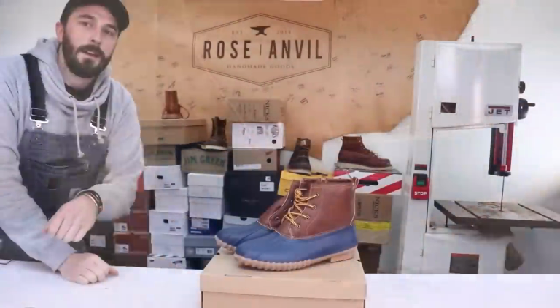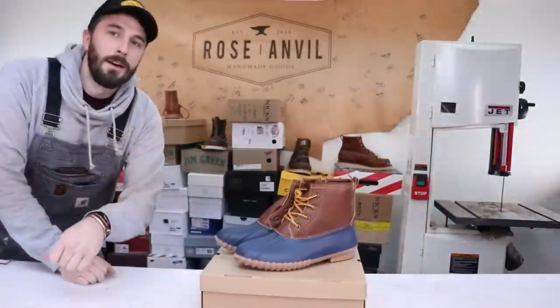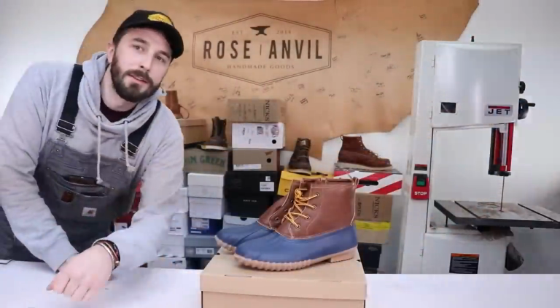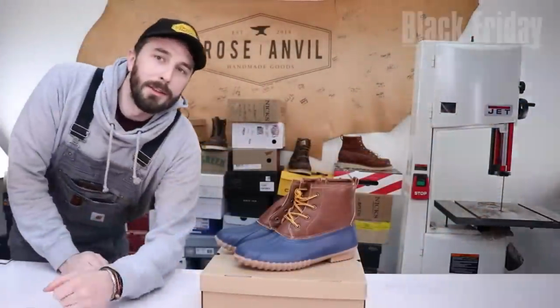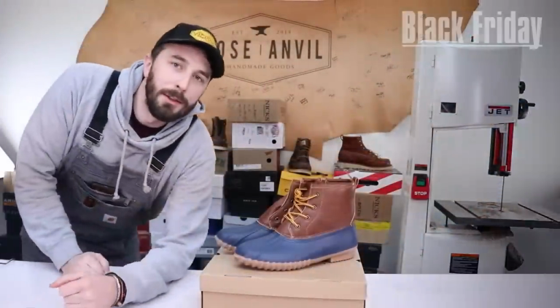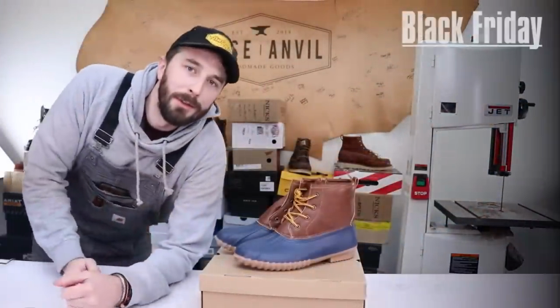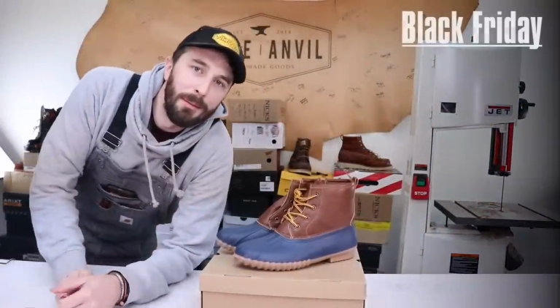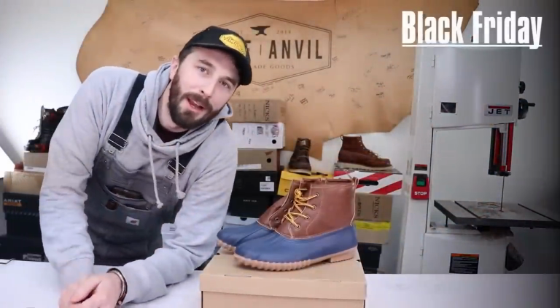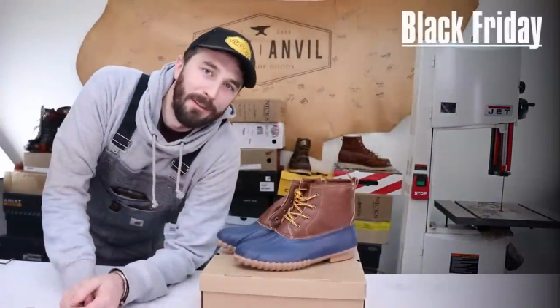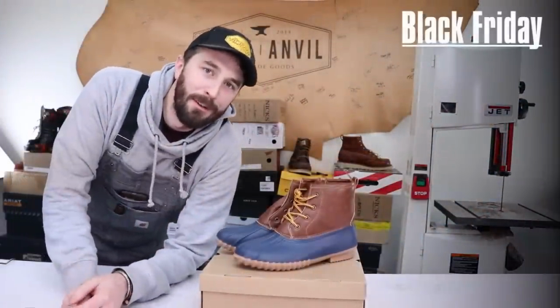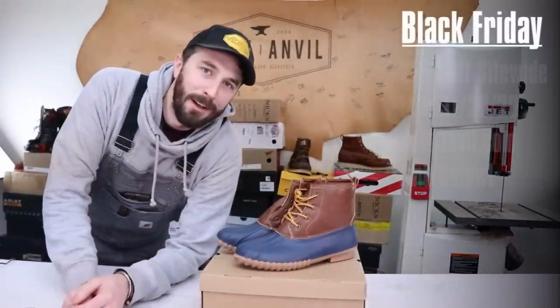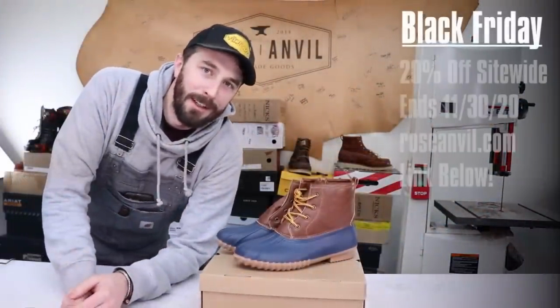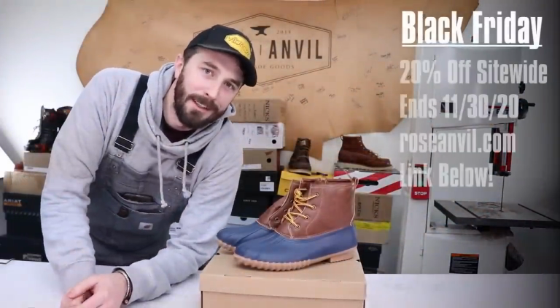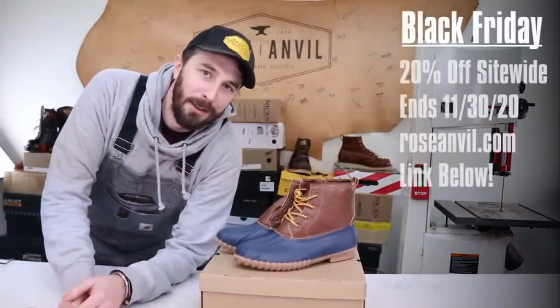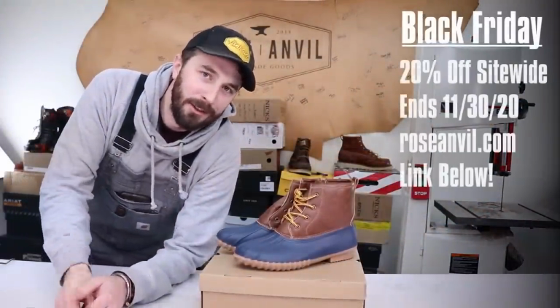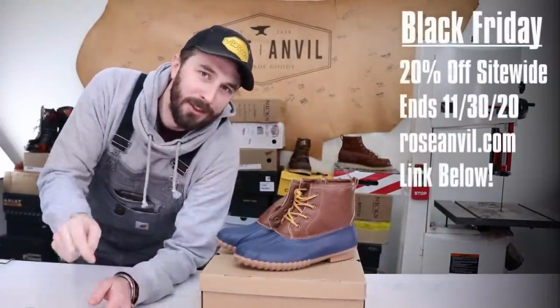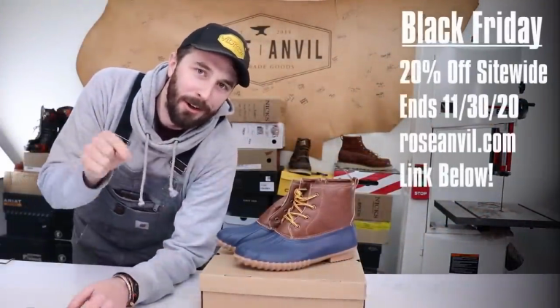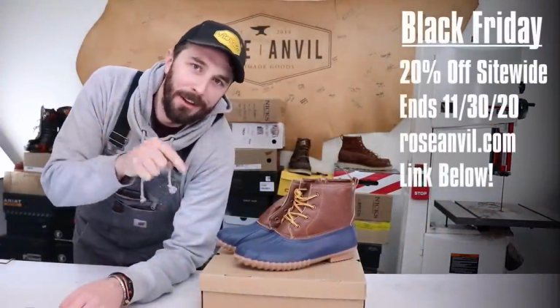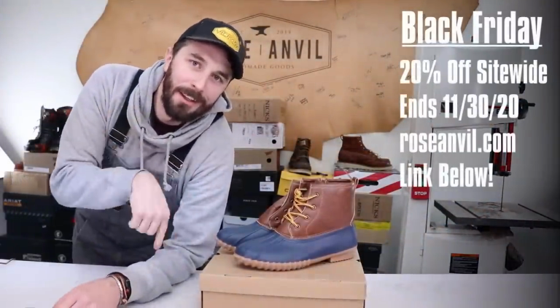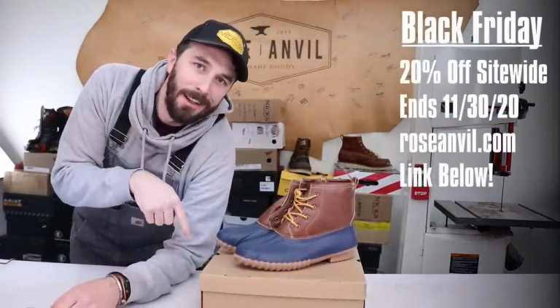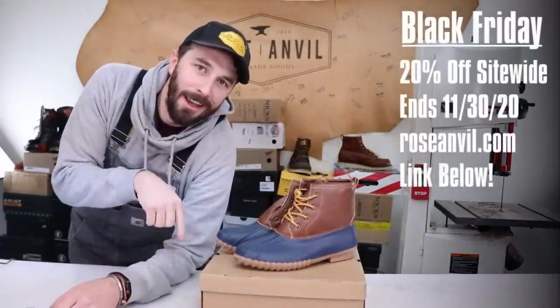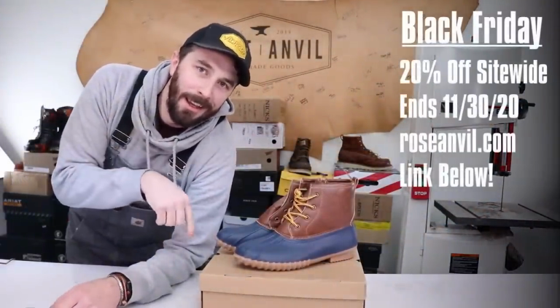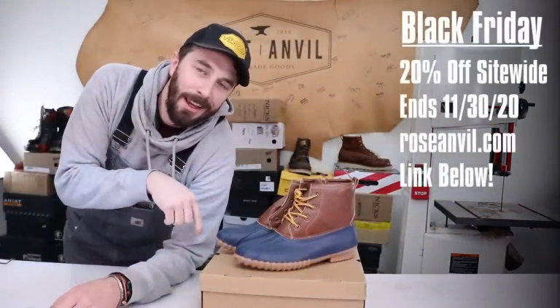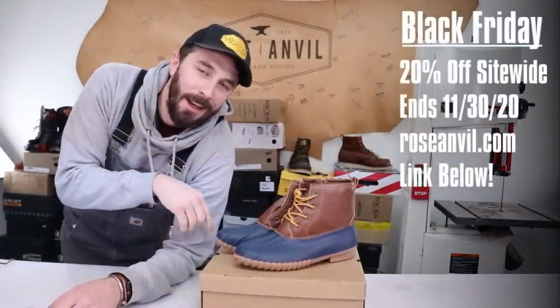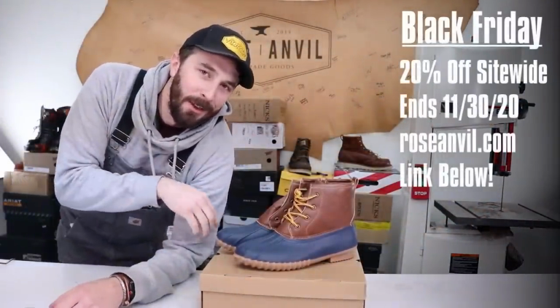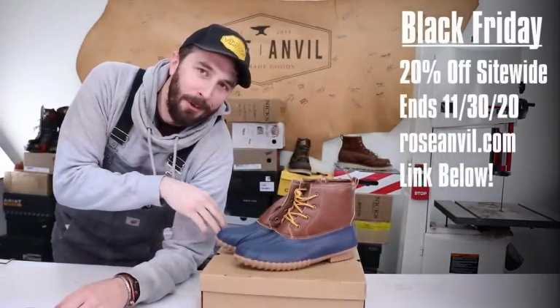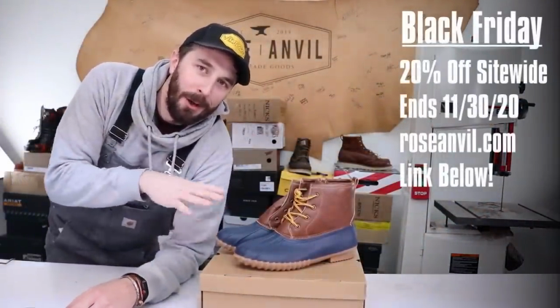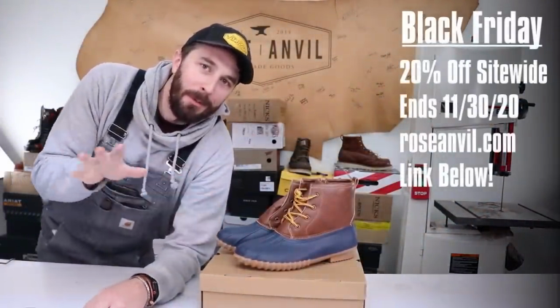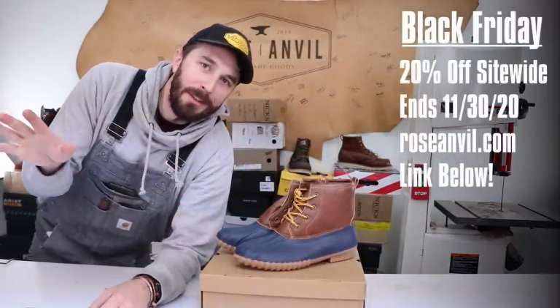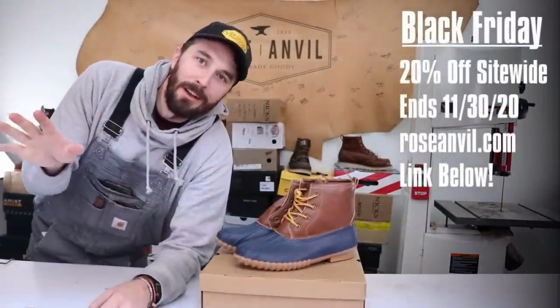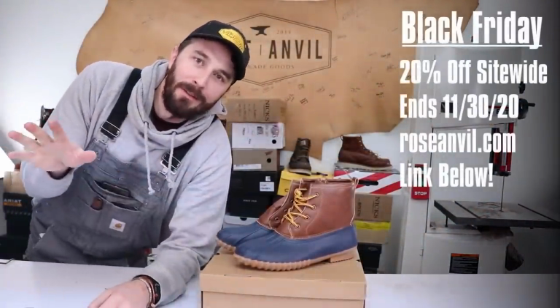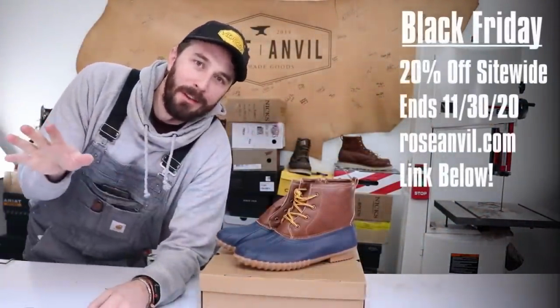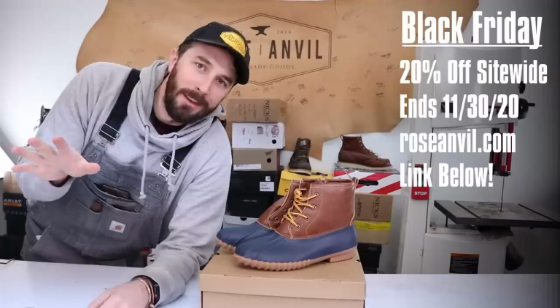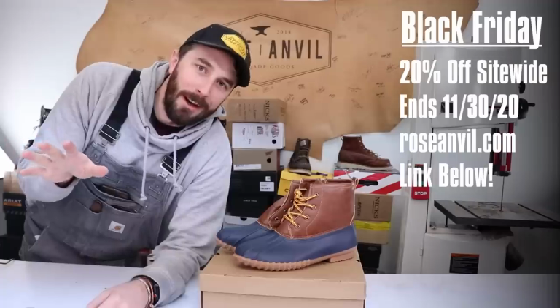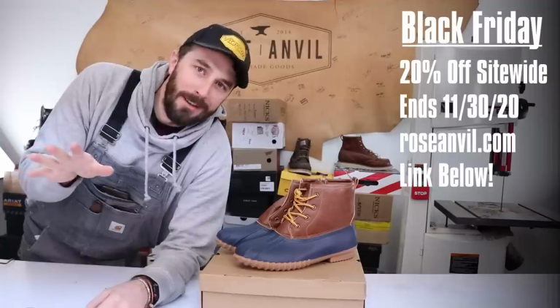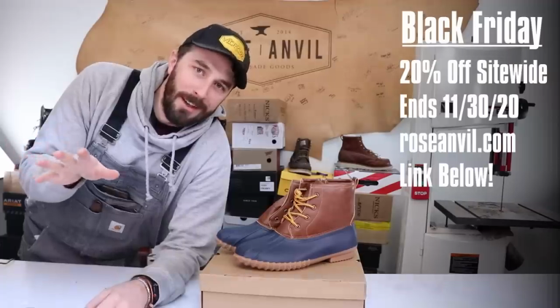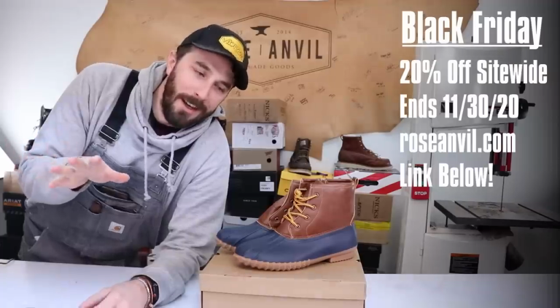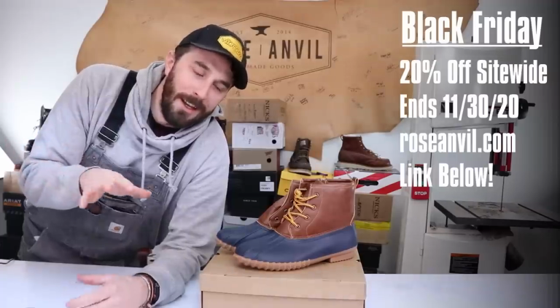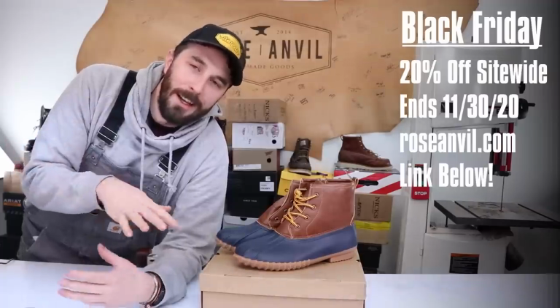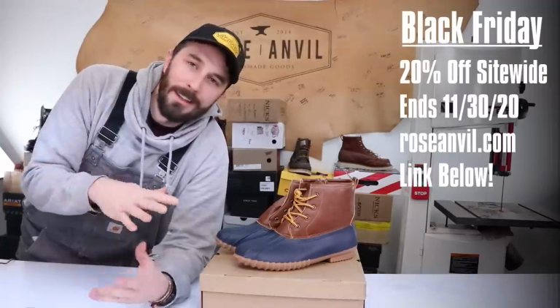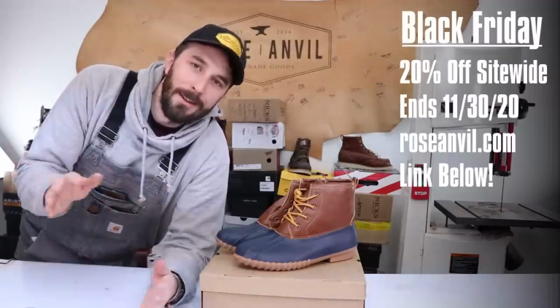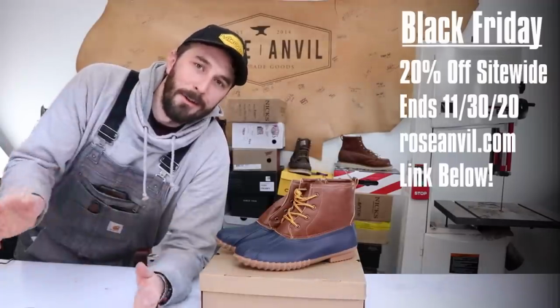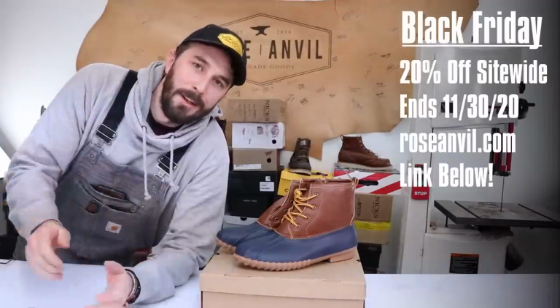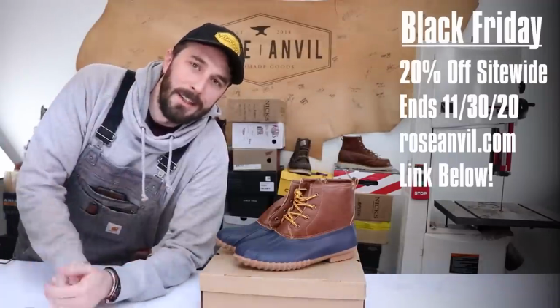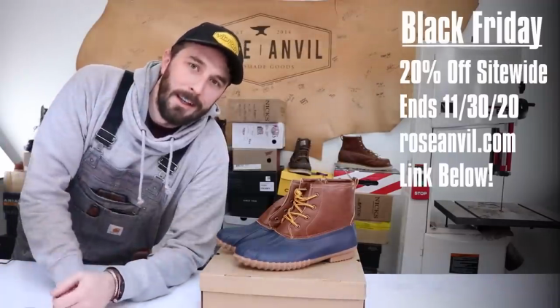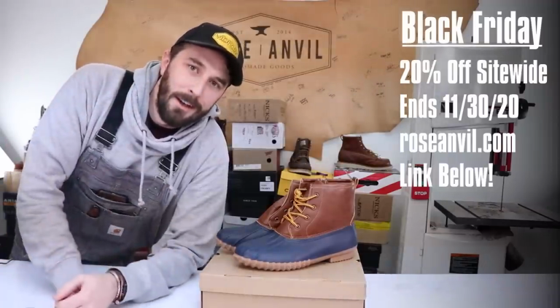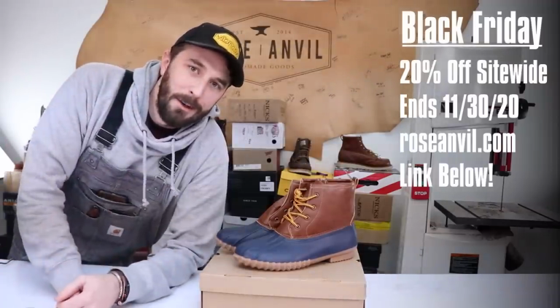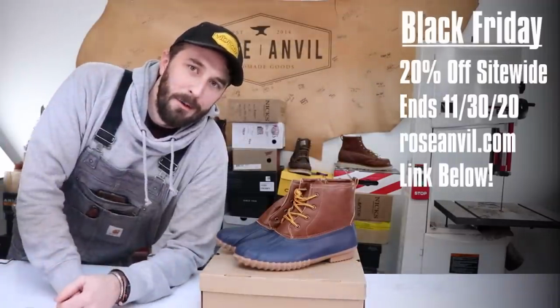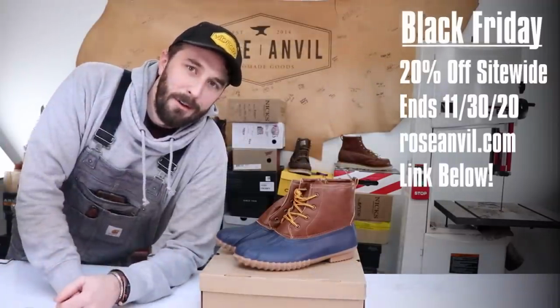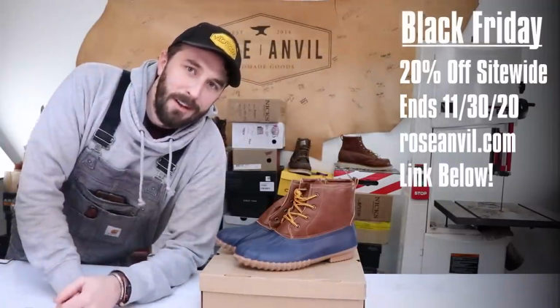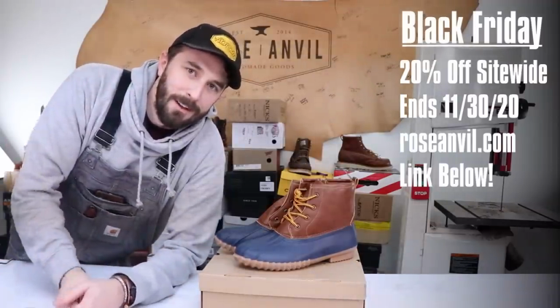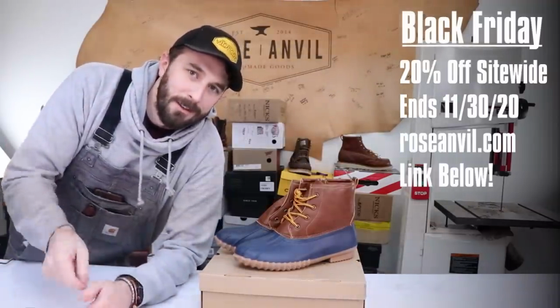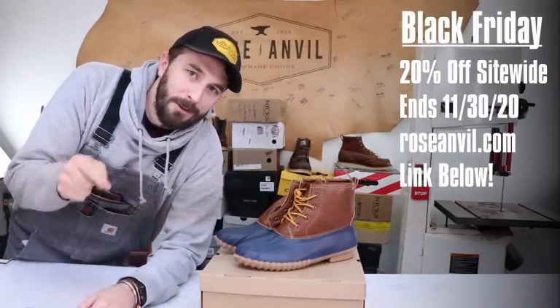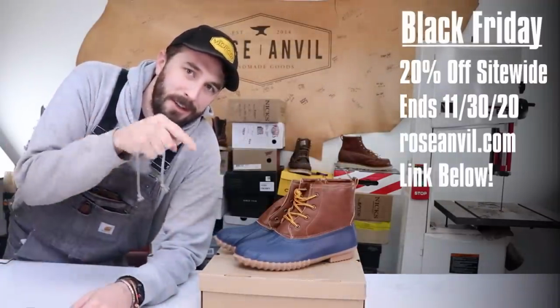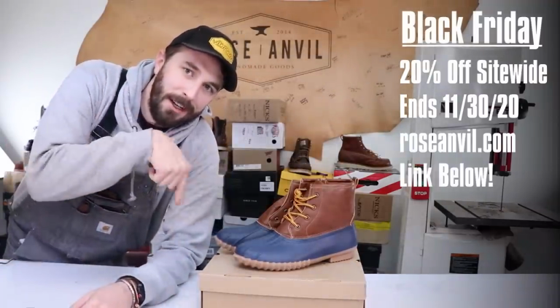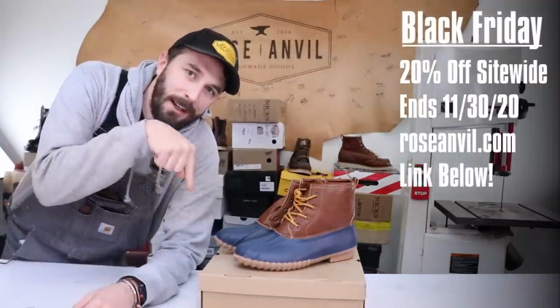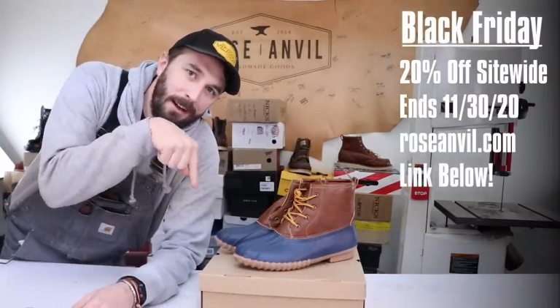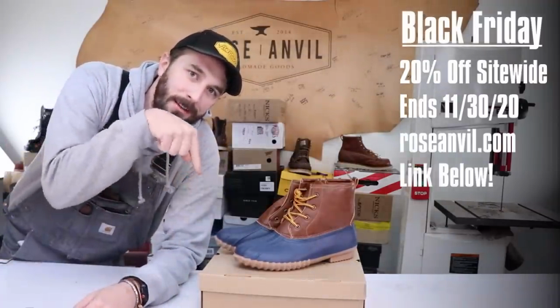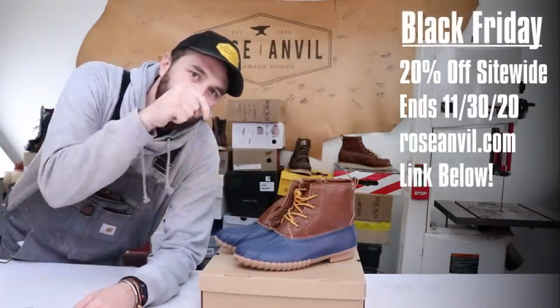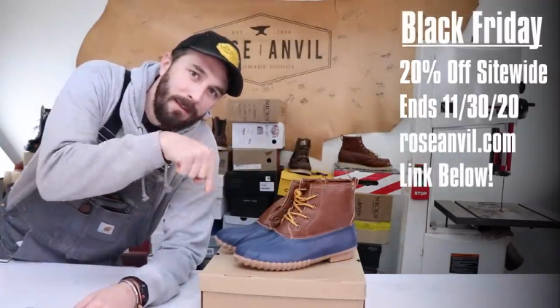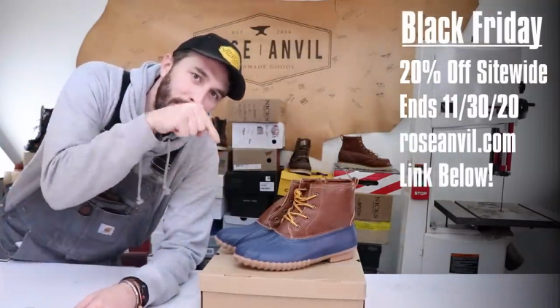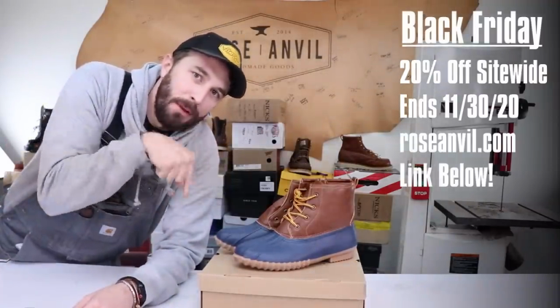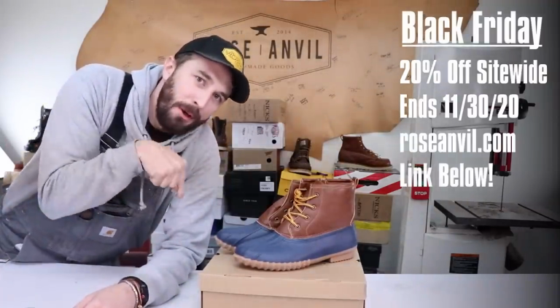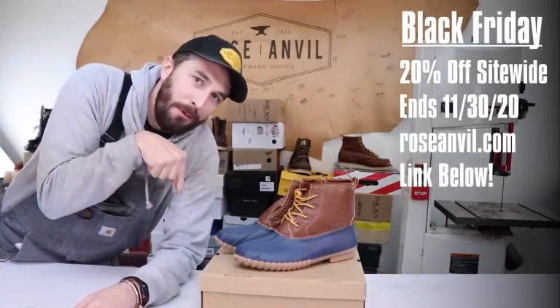The Black Friday sale just started today — 20% off the entire site — and it's the only sale I do all year, so check it out below.